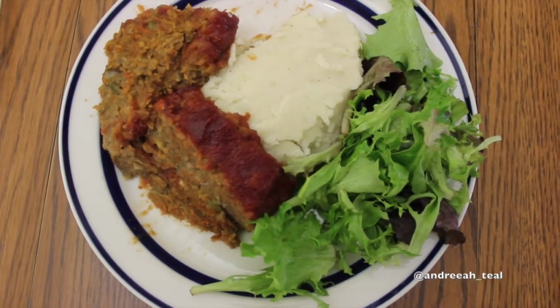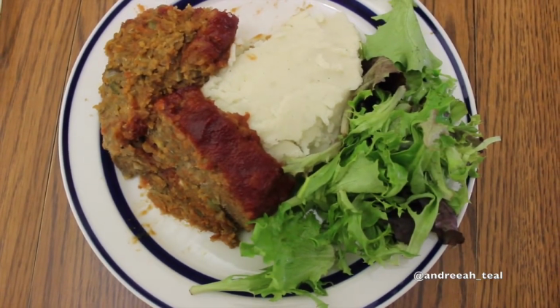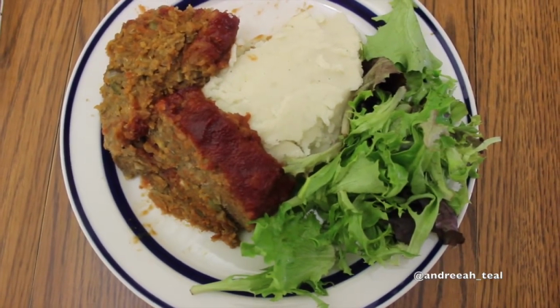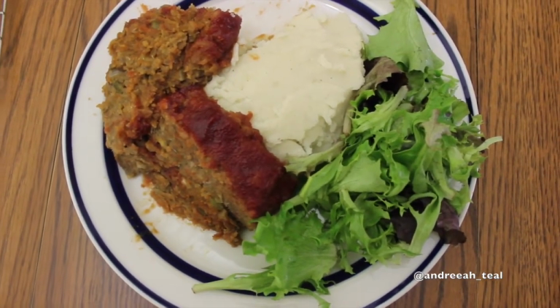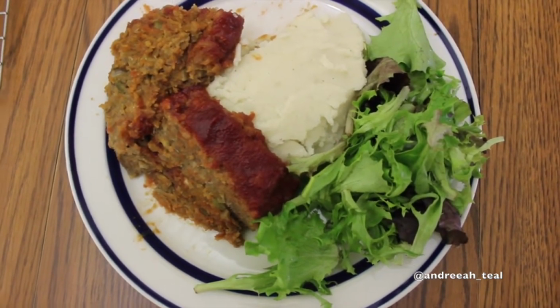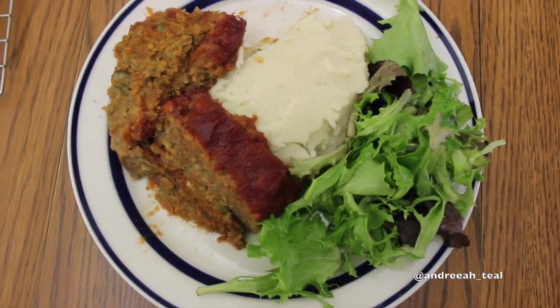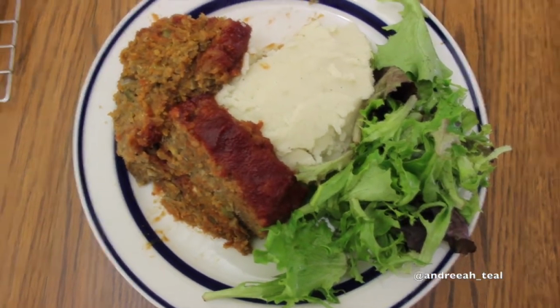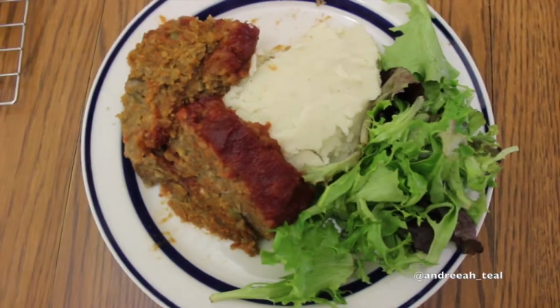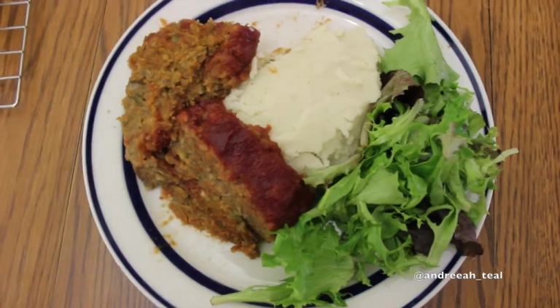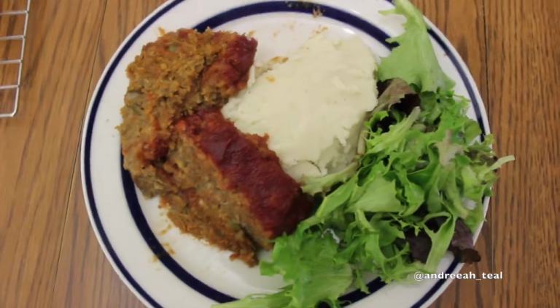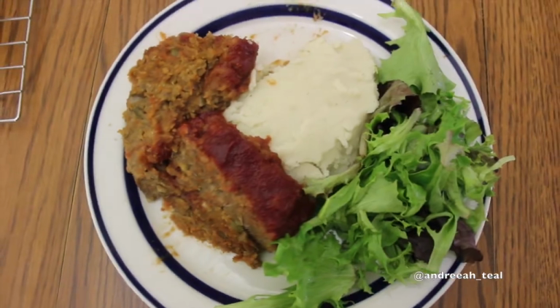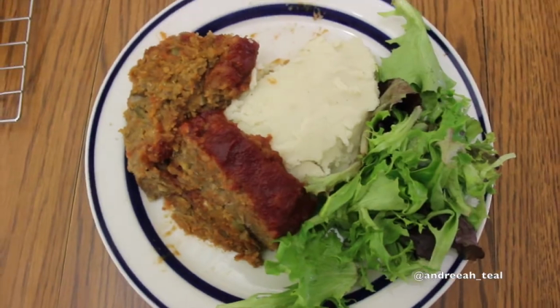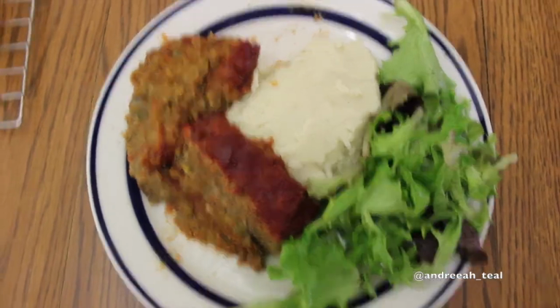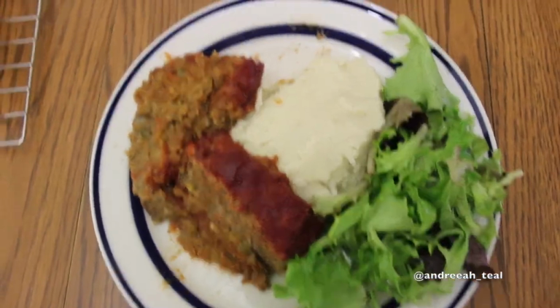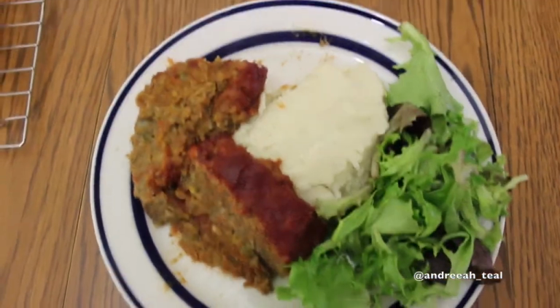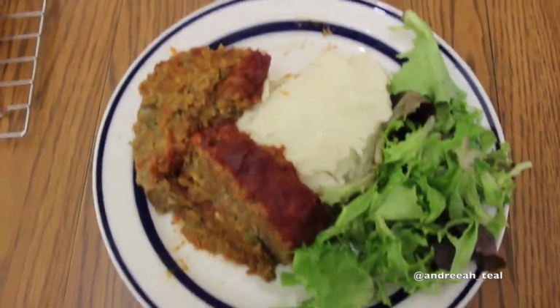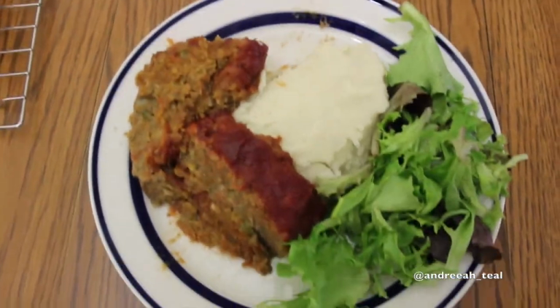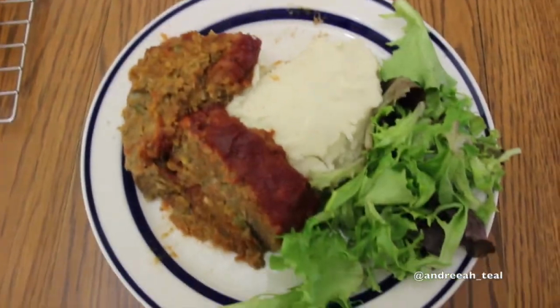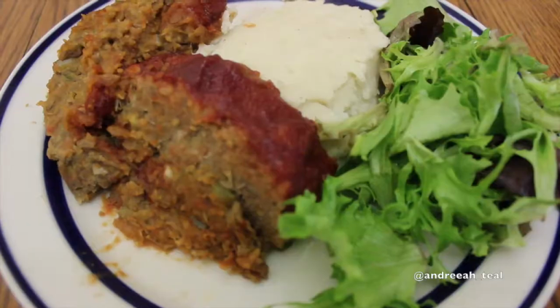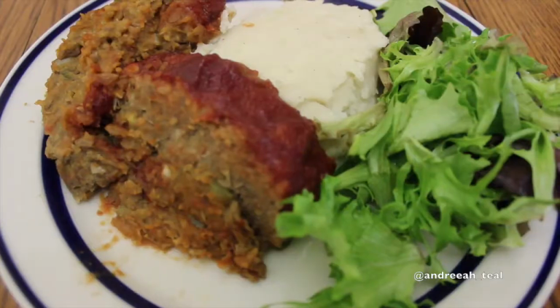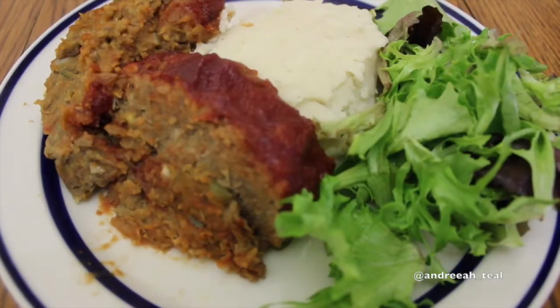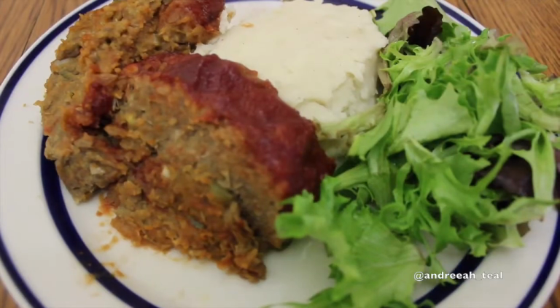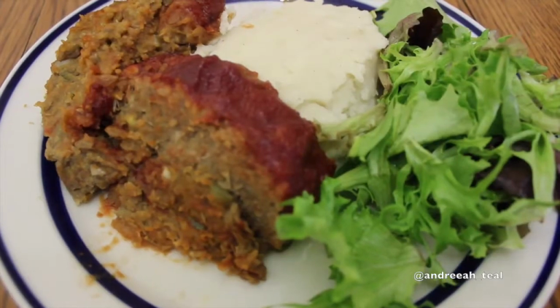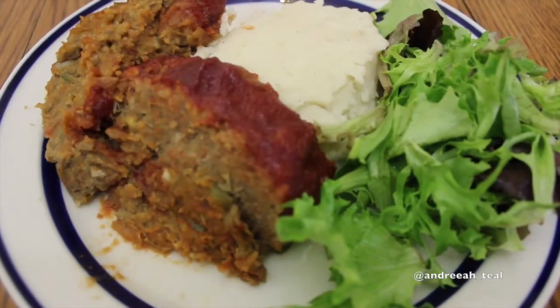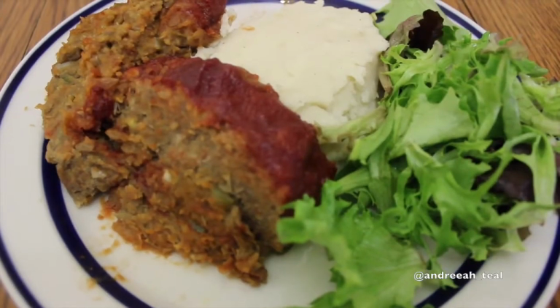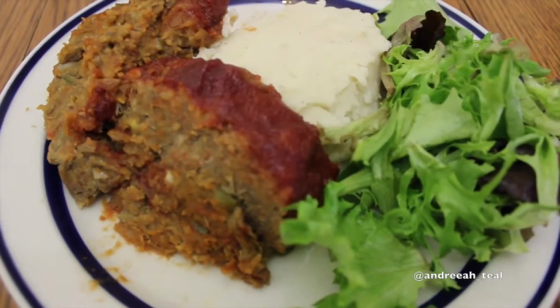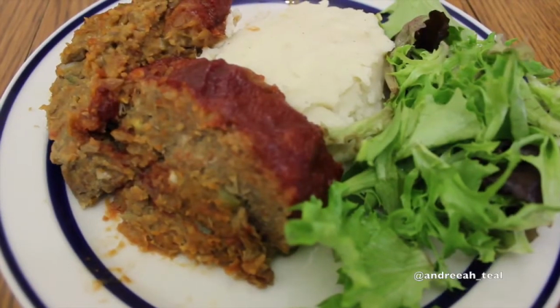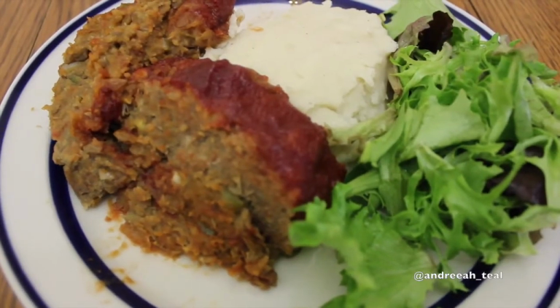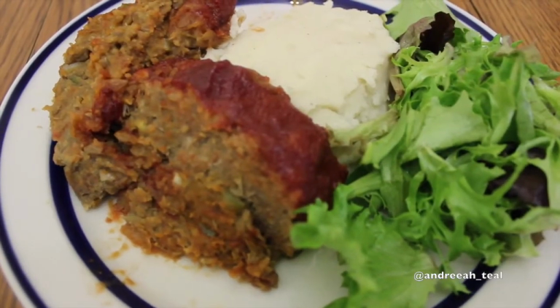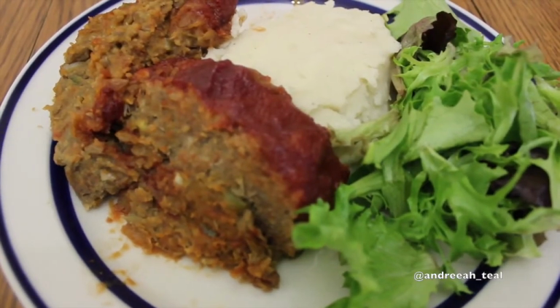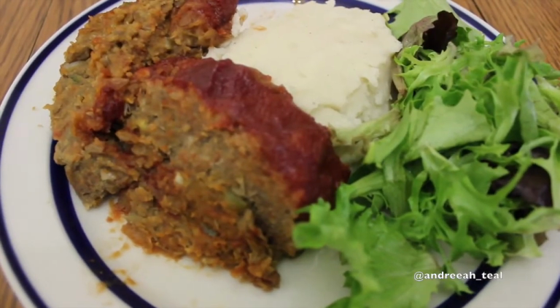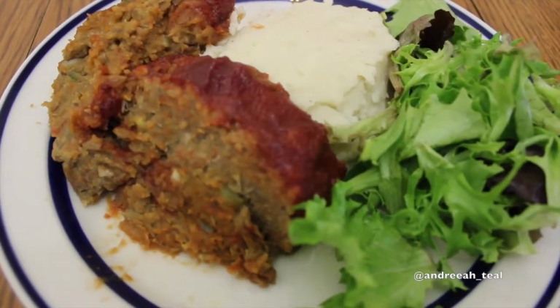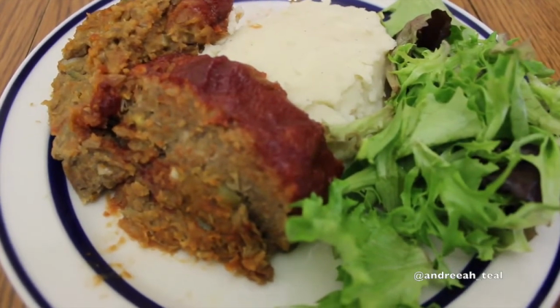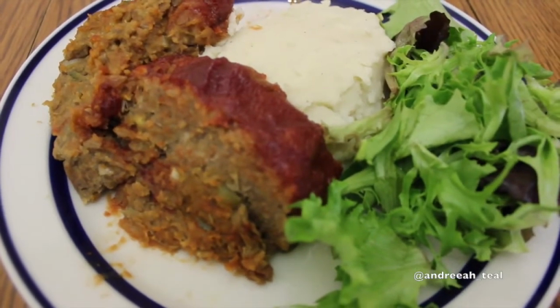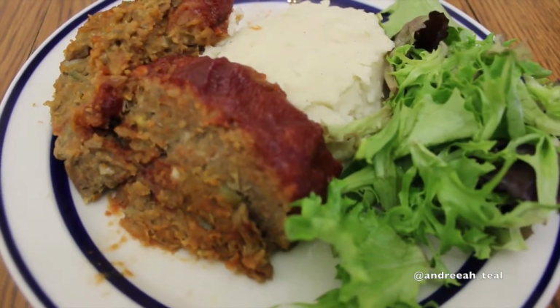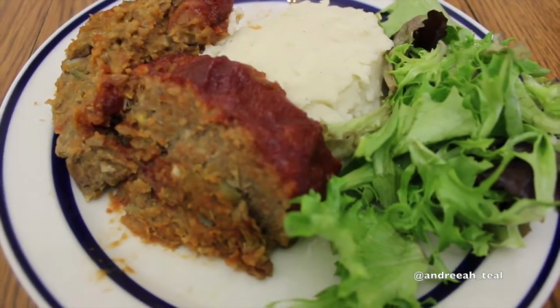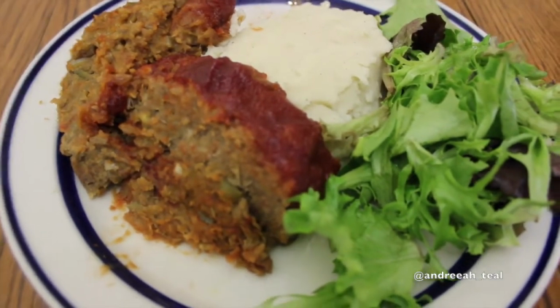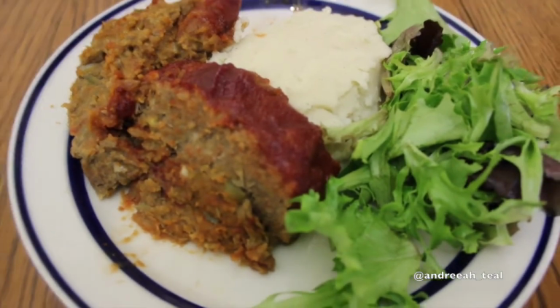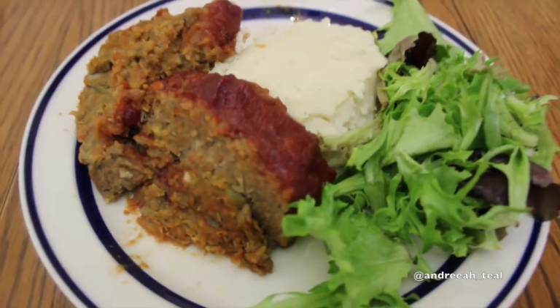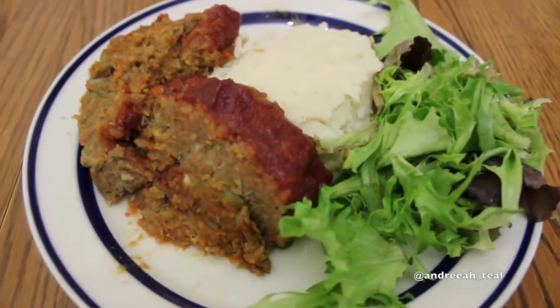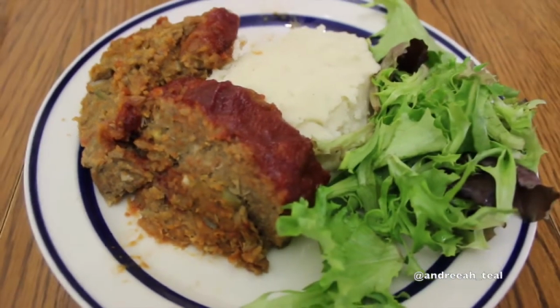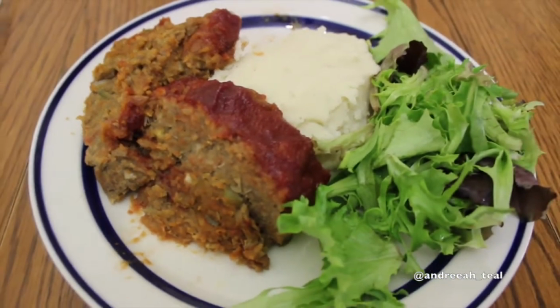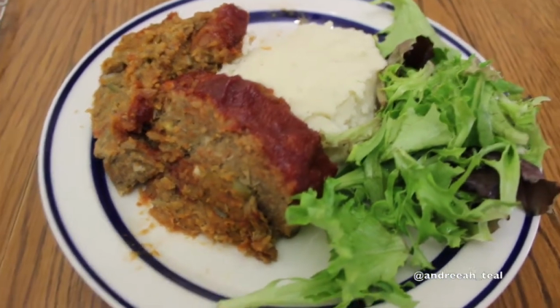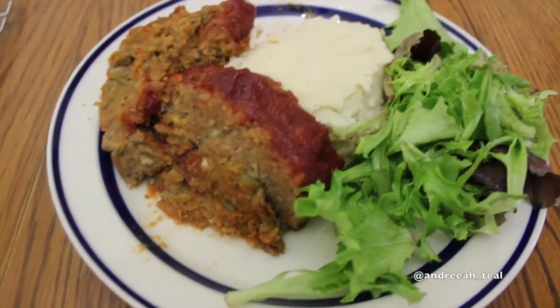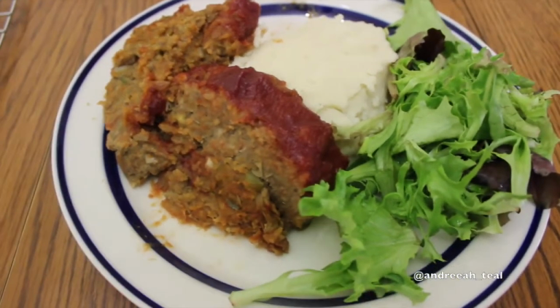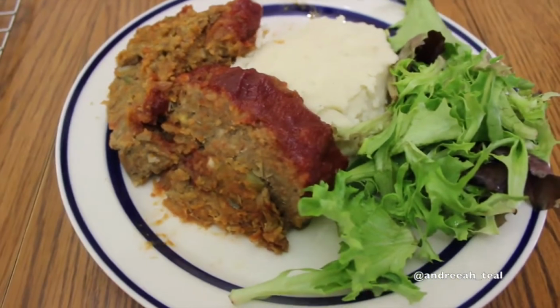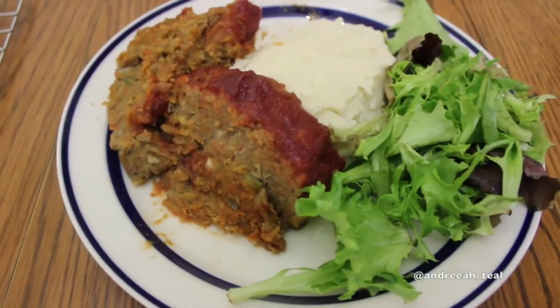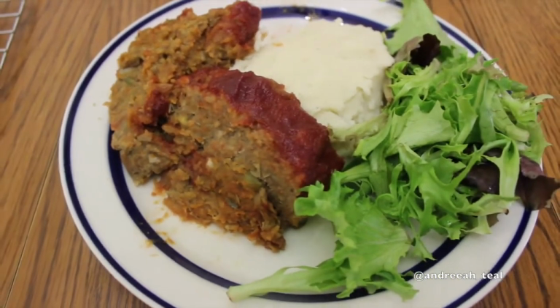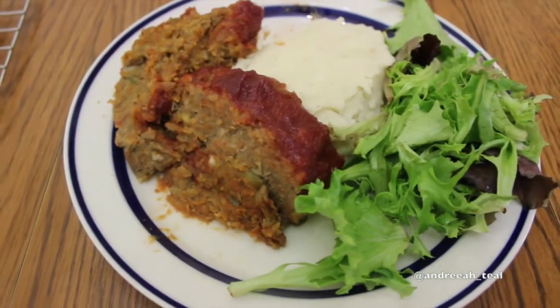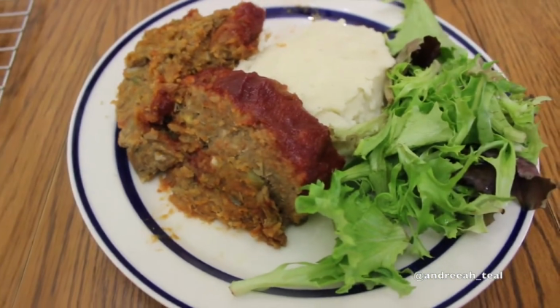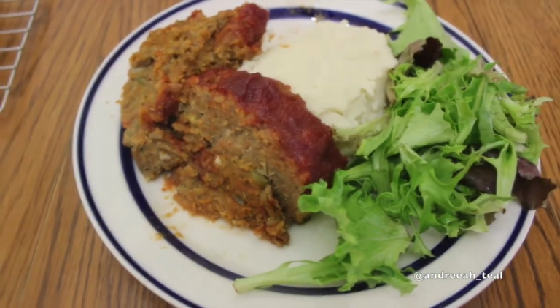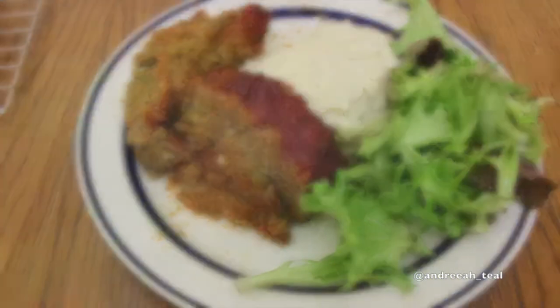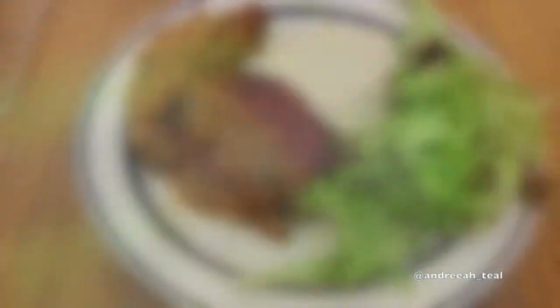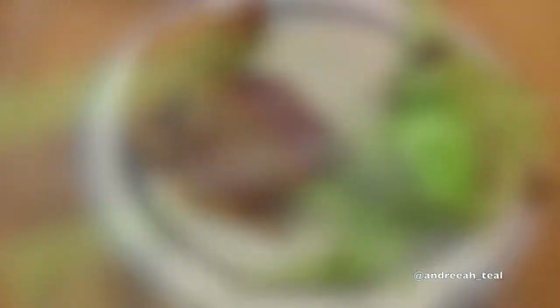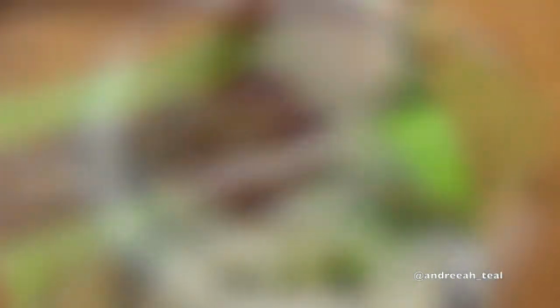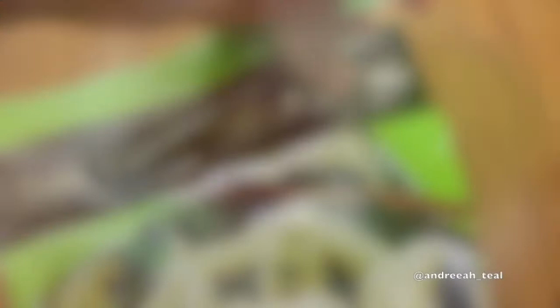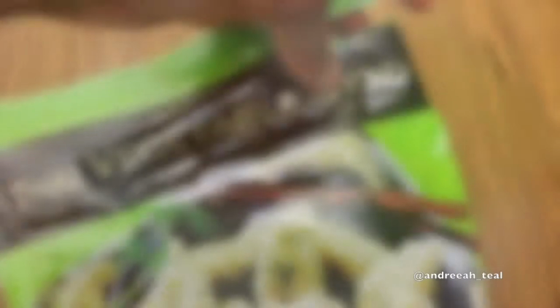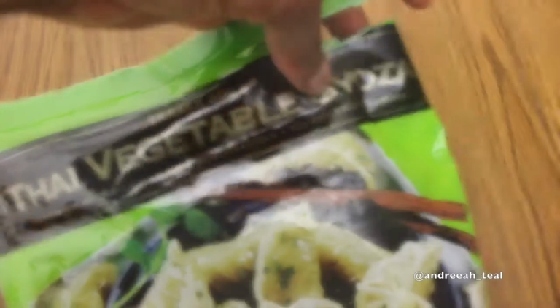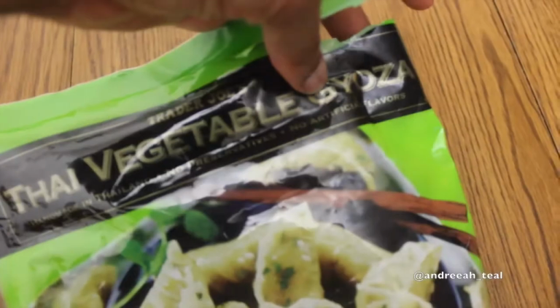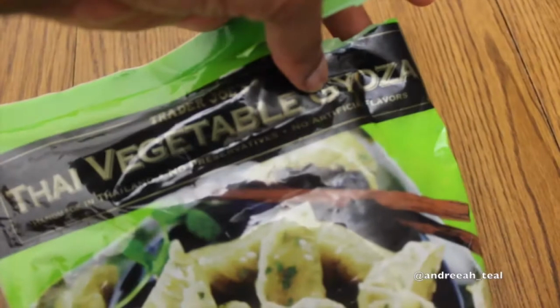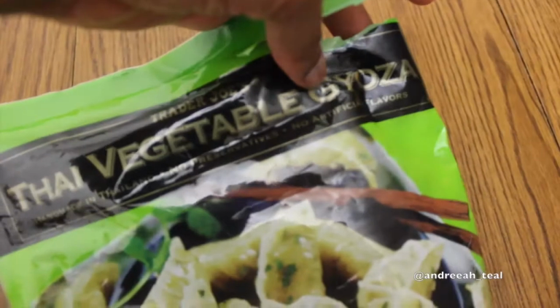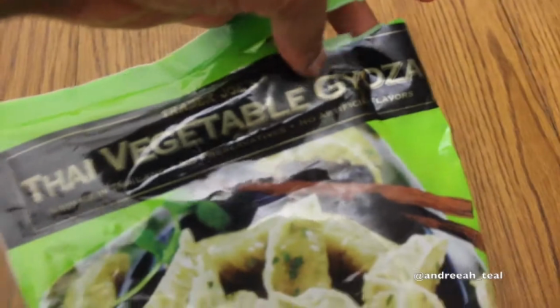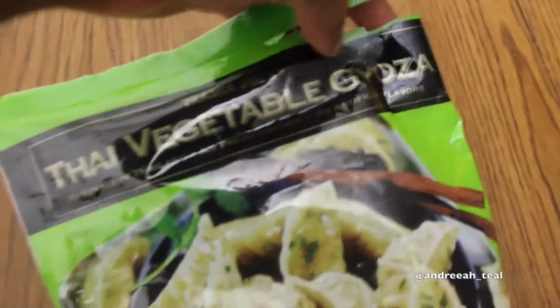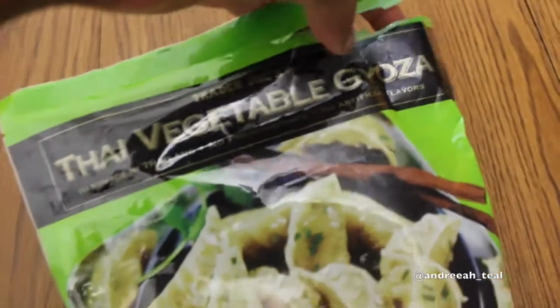That's my loaf, my mashed potatoes, and my greens. The loaf isn't neat but that's okay — it's not beef, but it's delicious, and that's the important part.